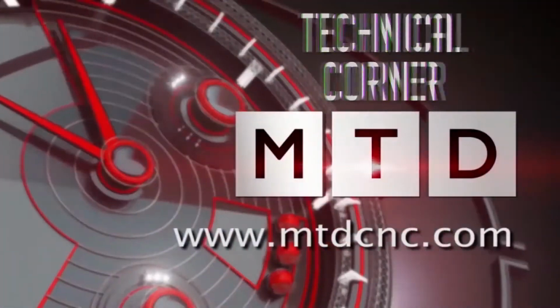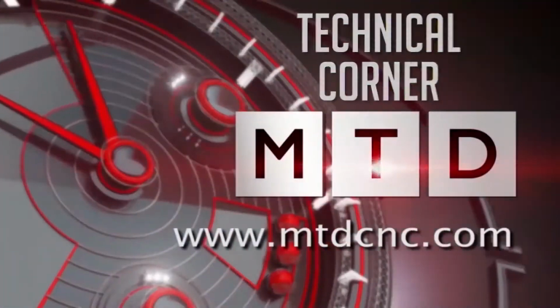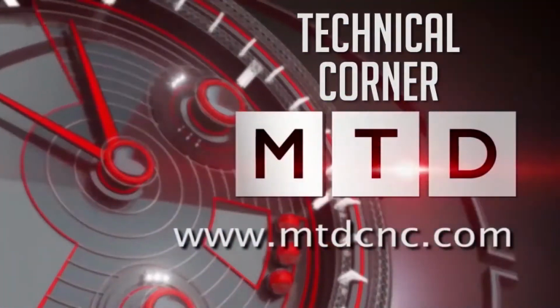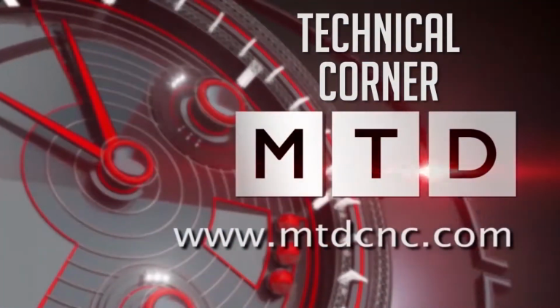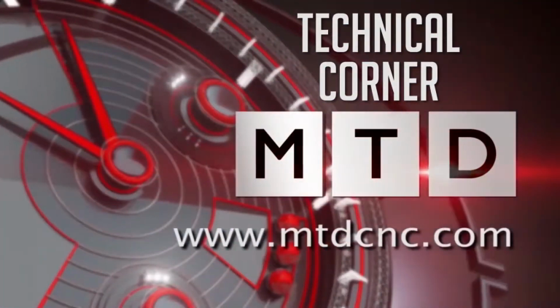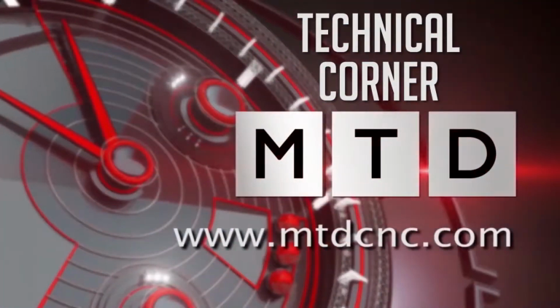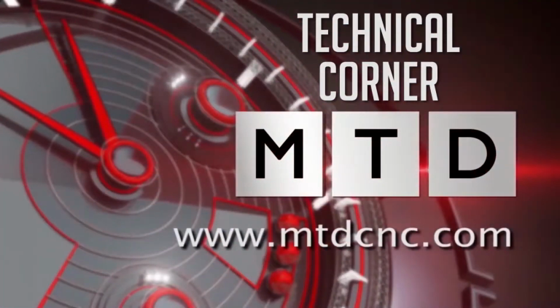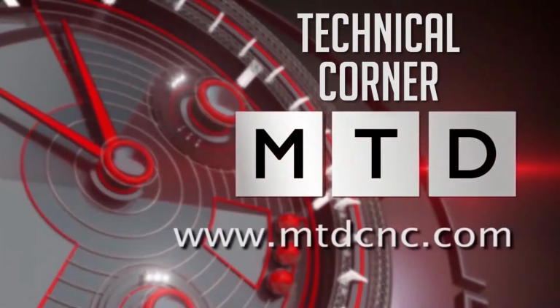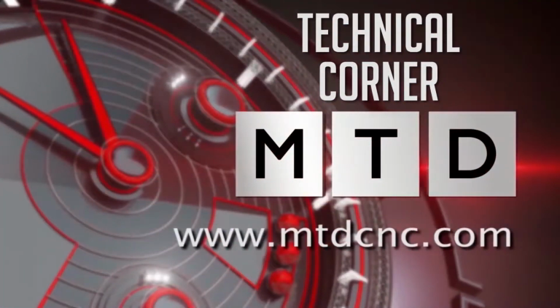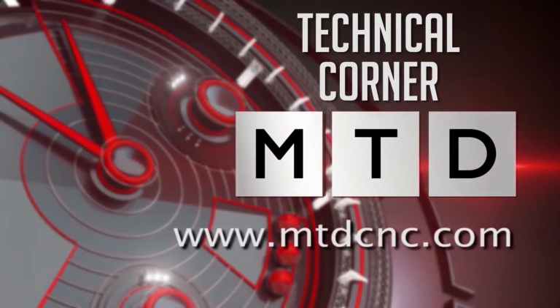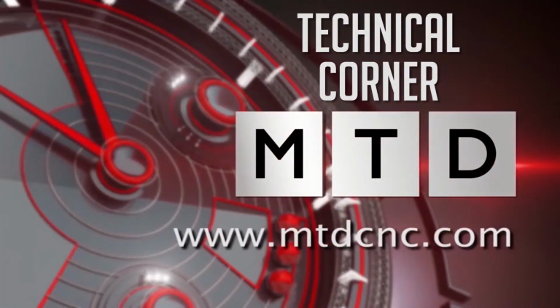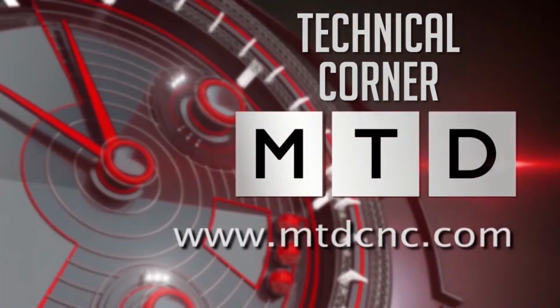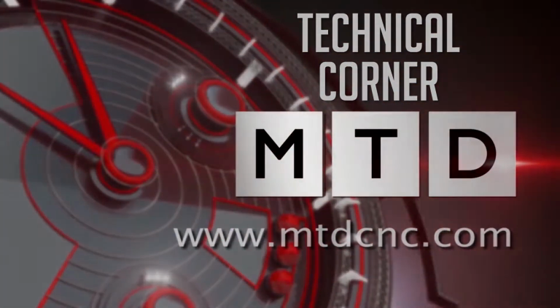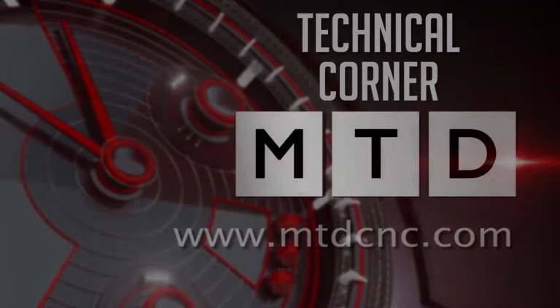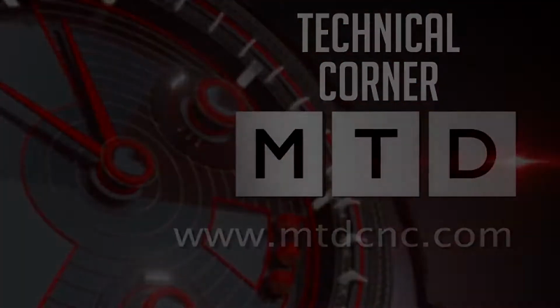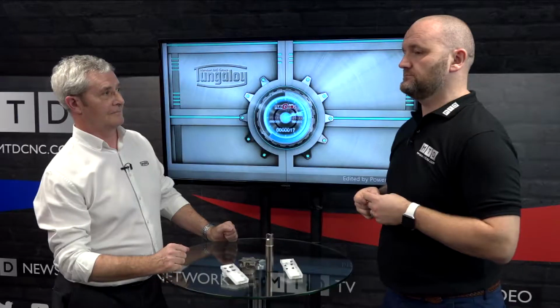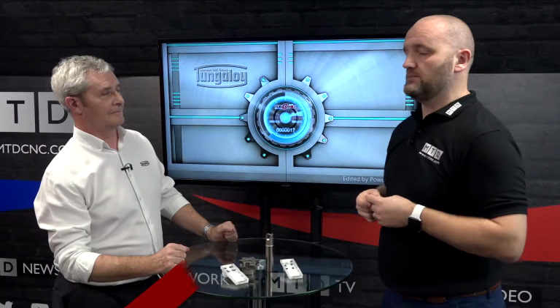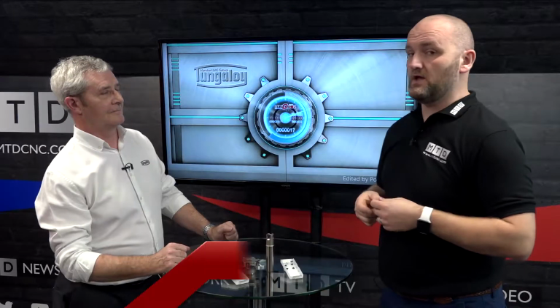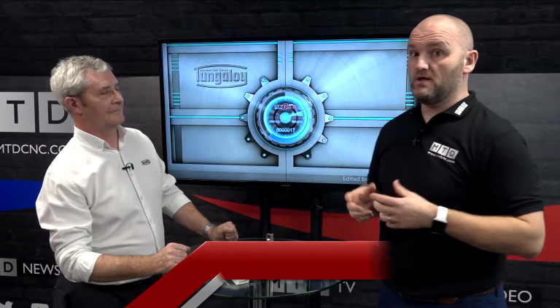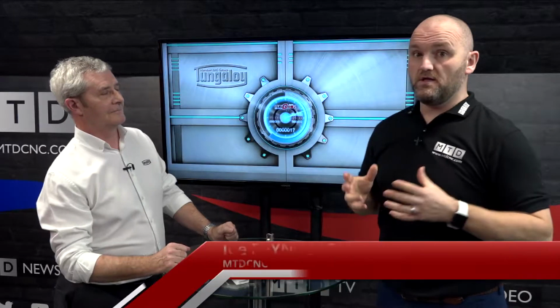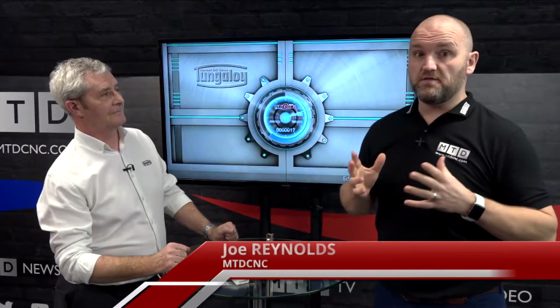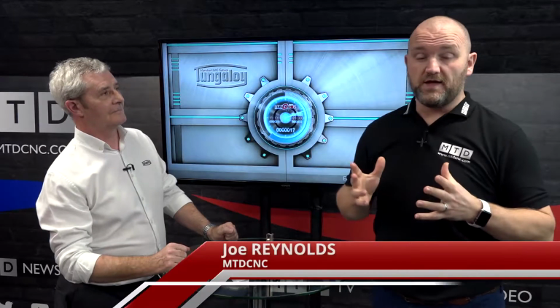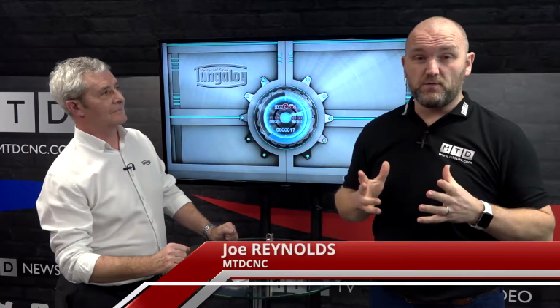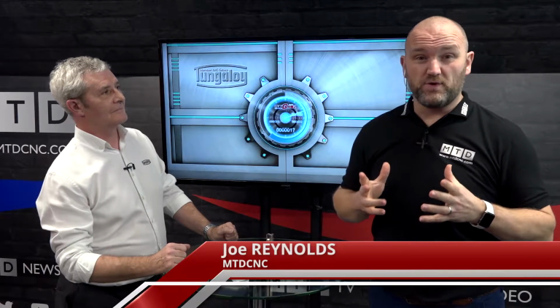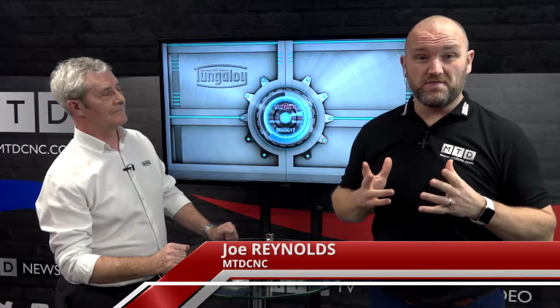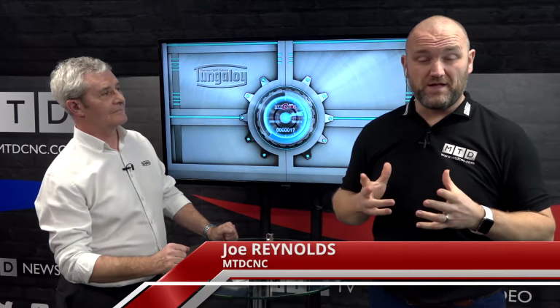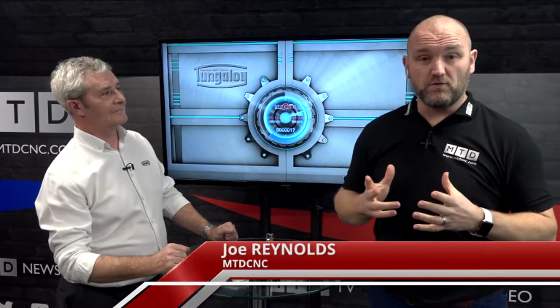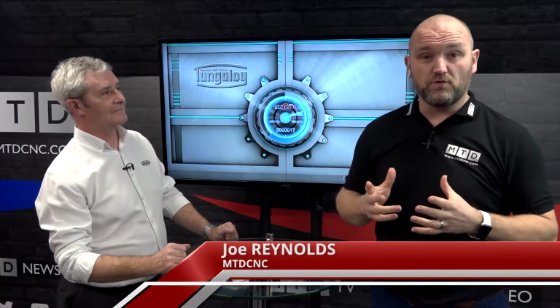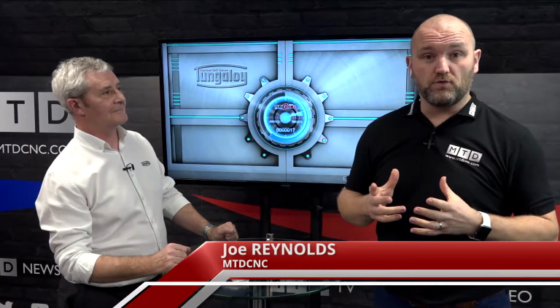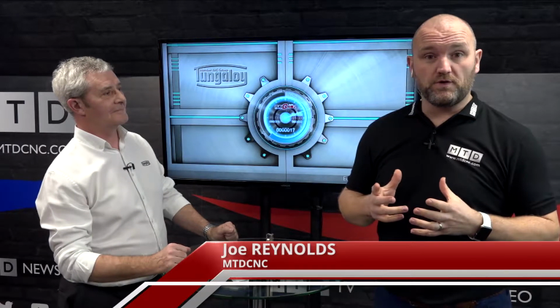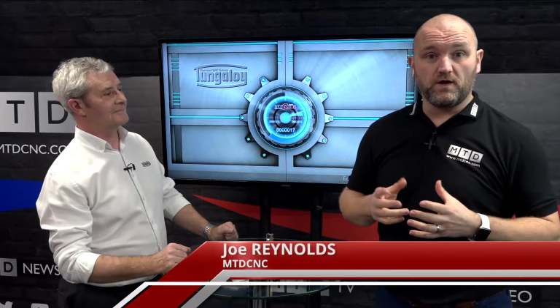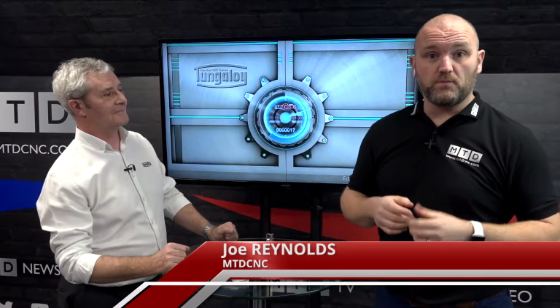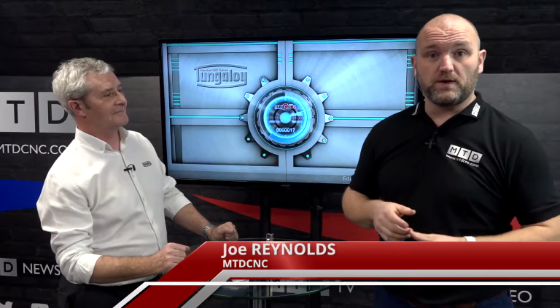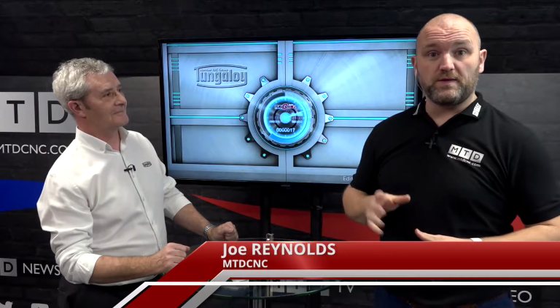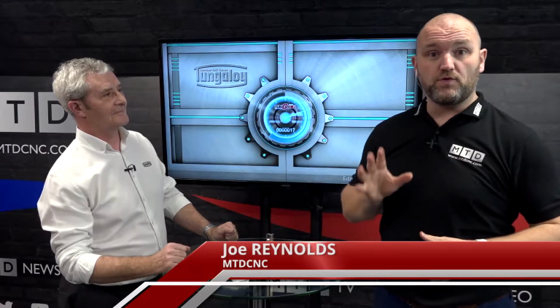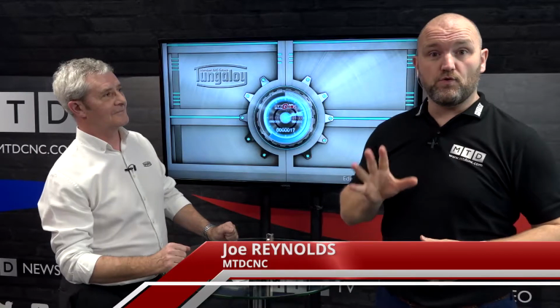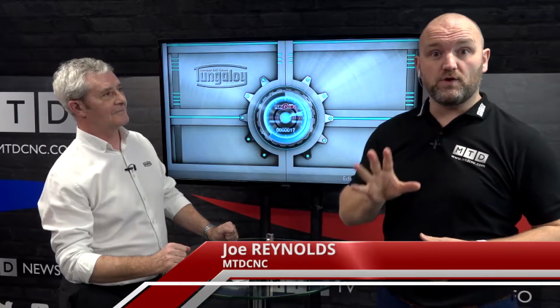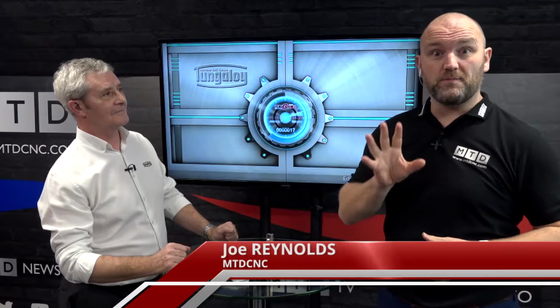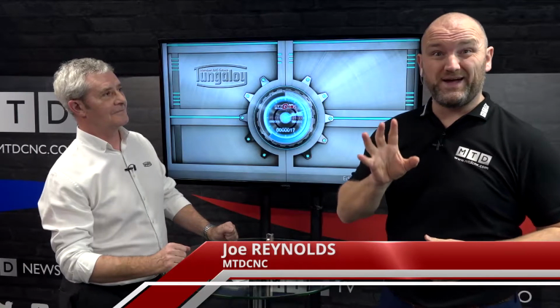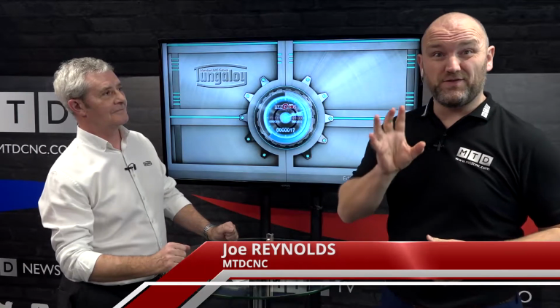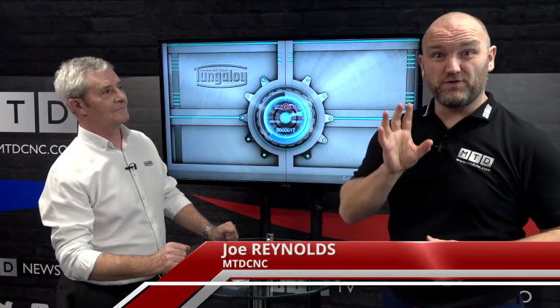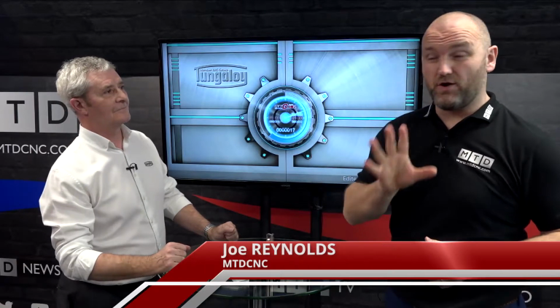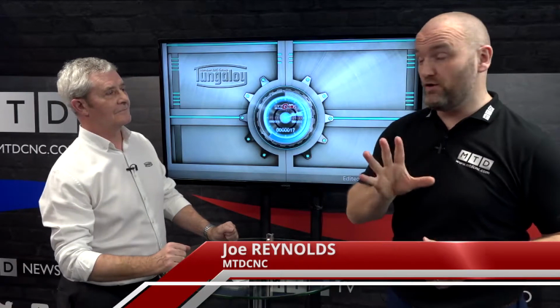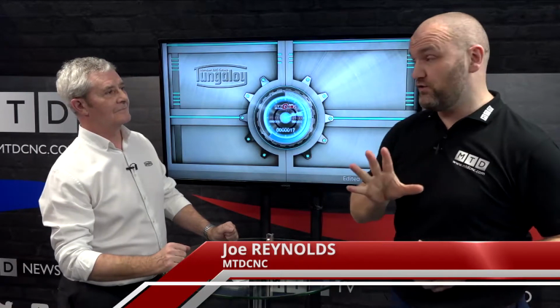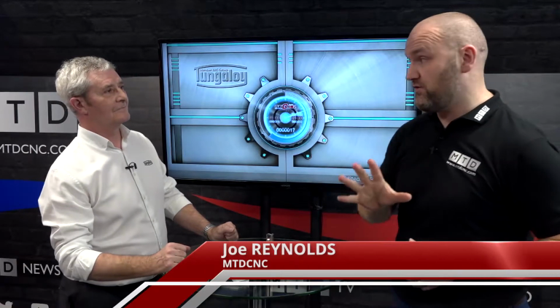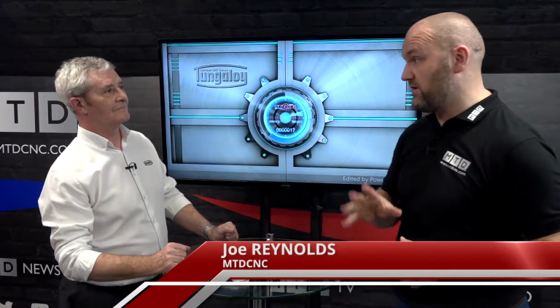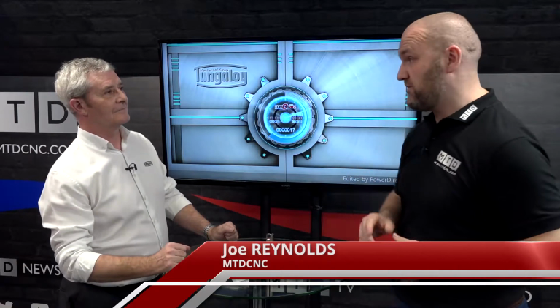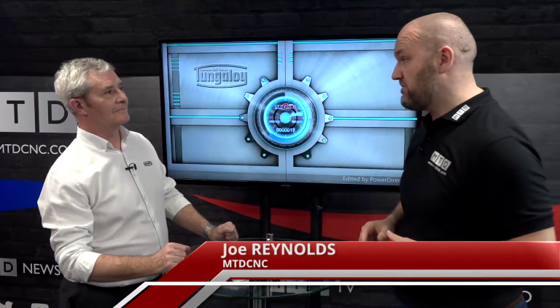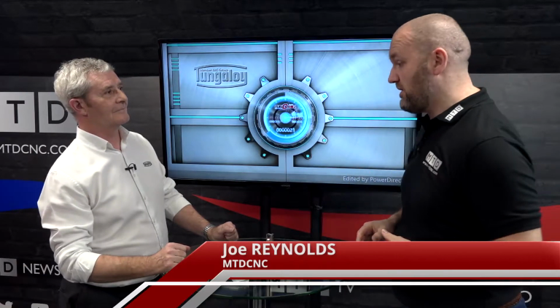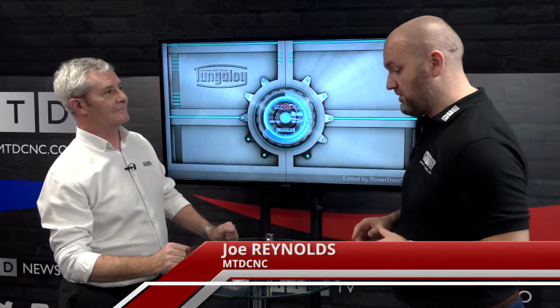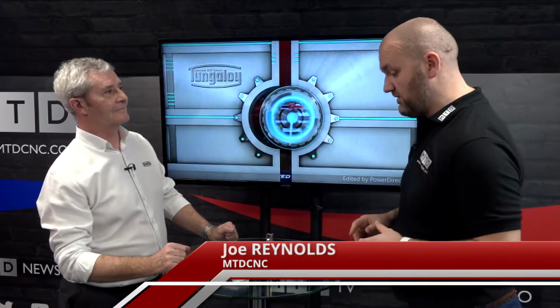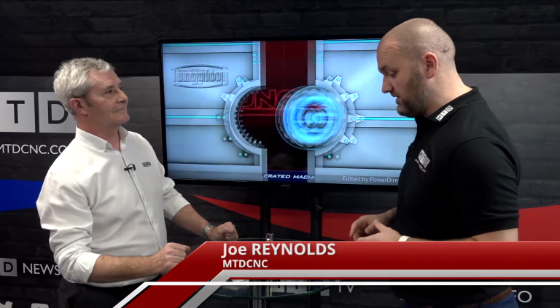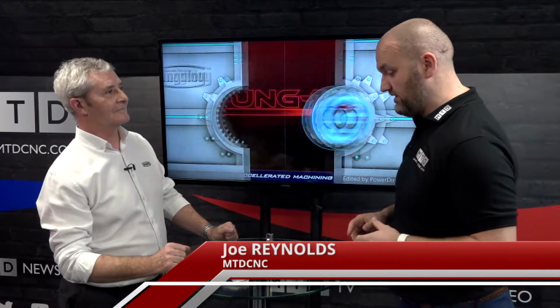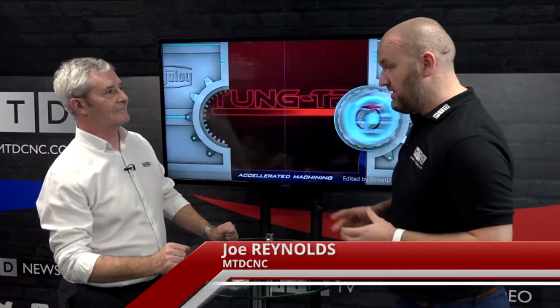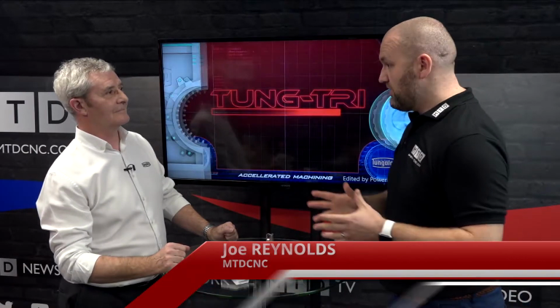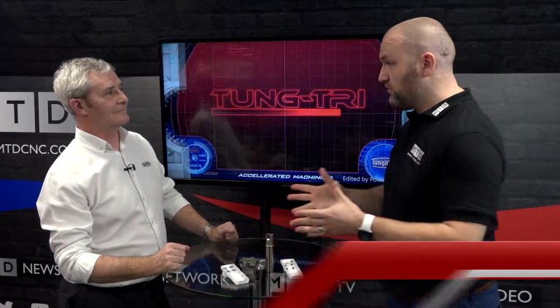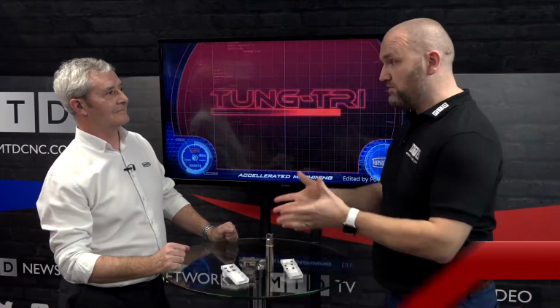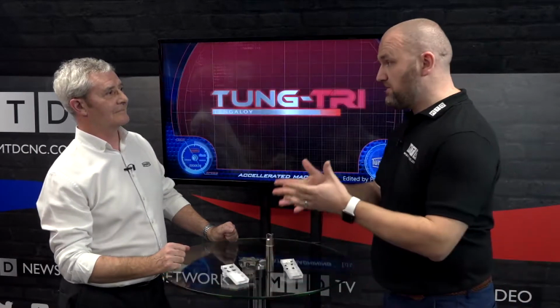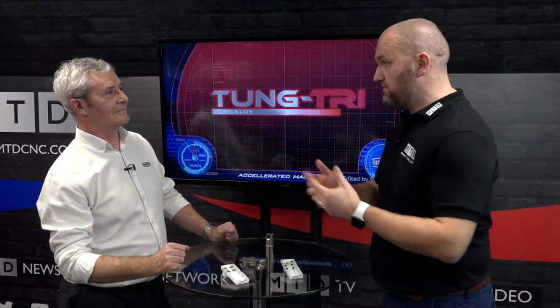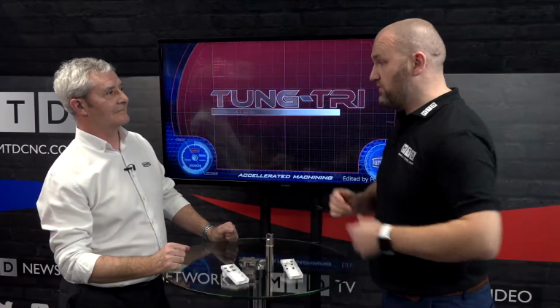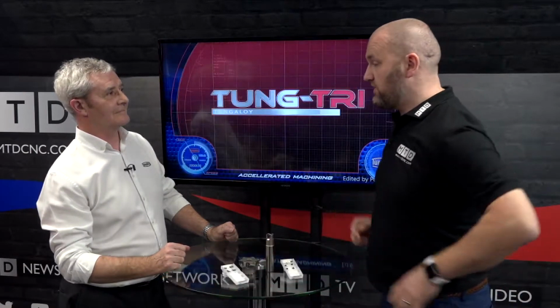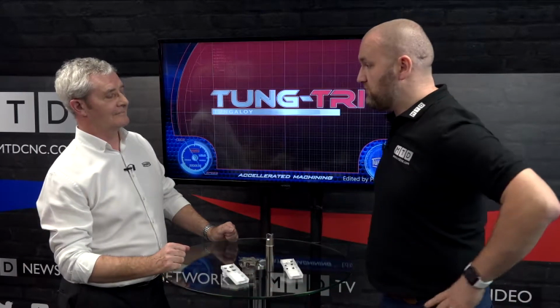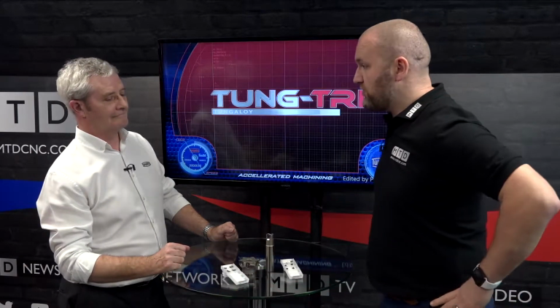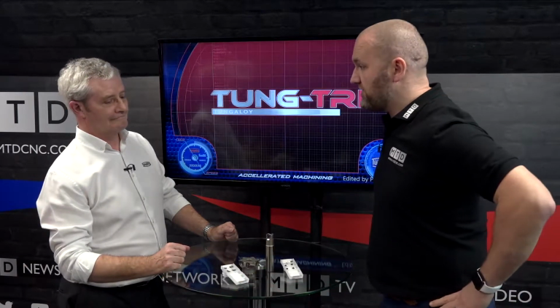Technical Corner. Today we're in Technical Corner and we're going to be talking about the Tungtry from Tungaloy. Talk me through this product.